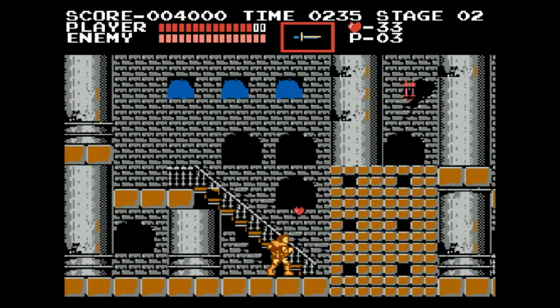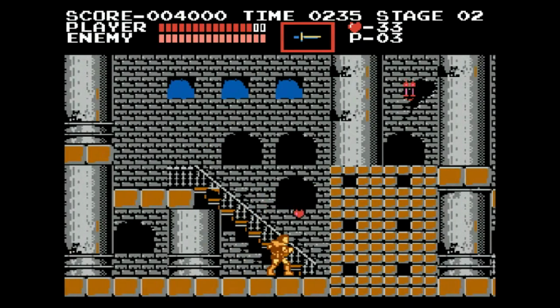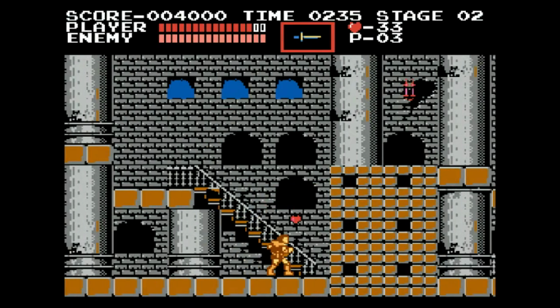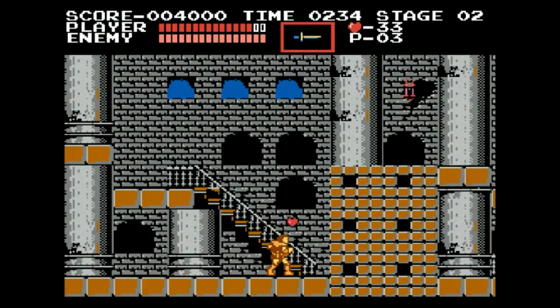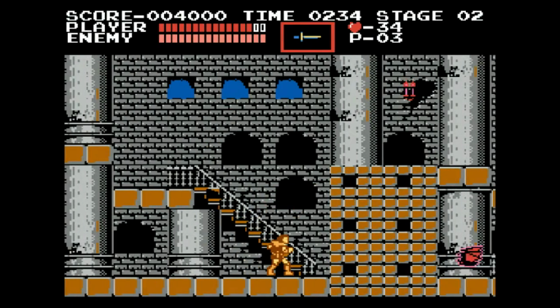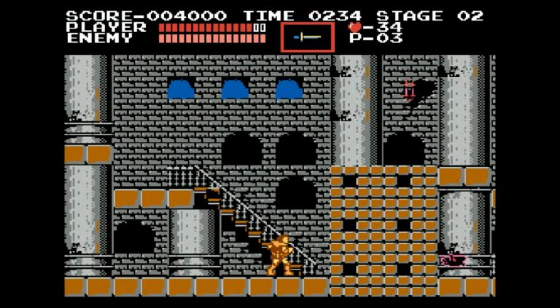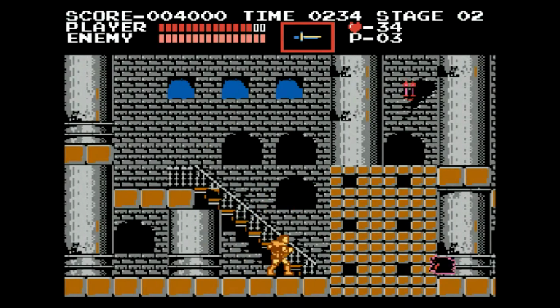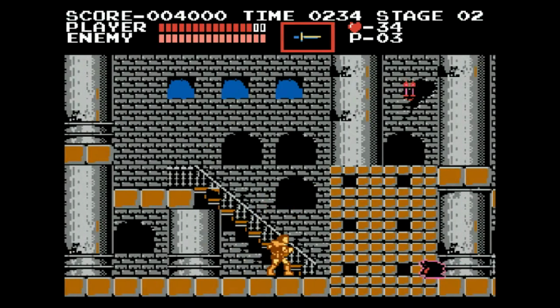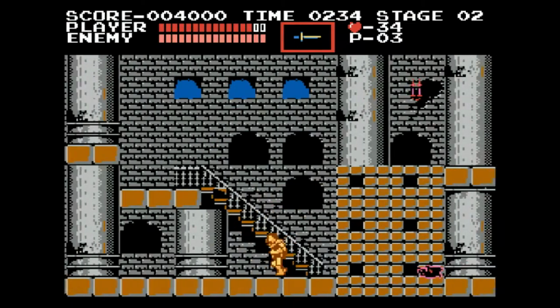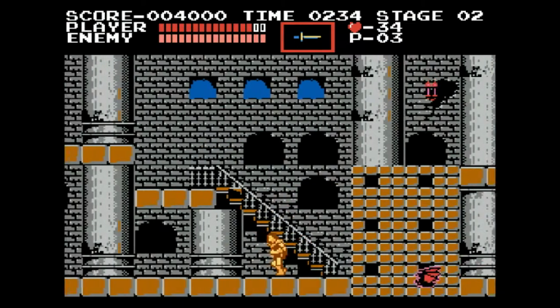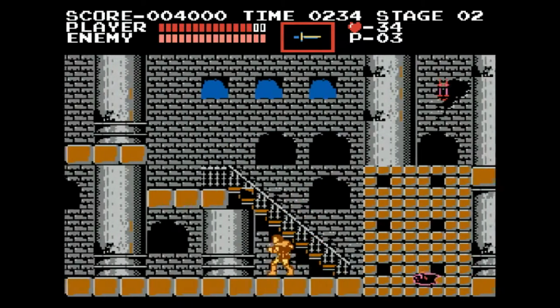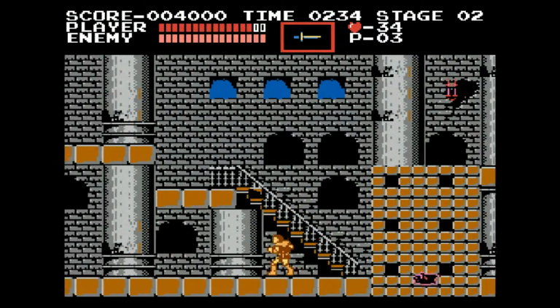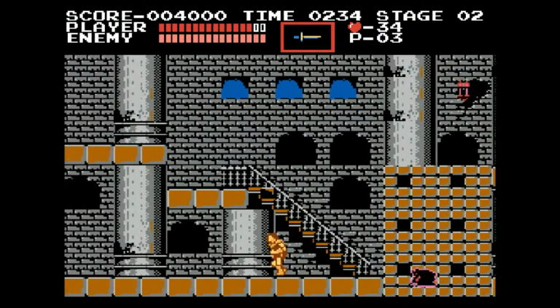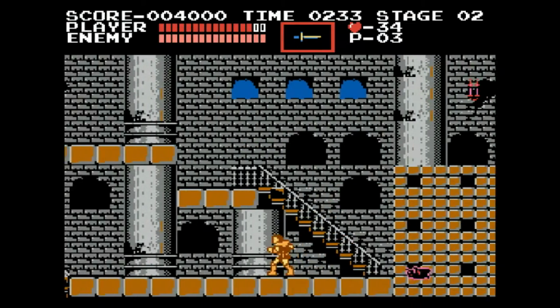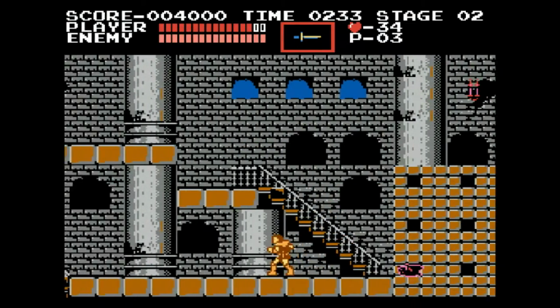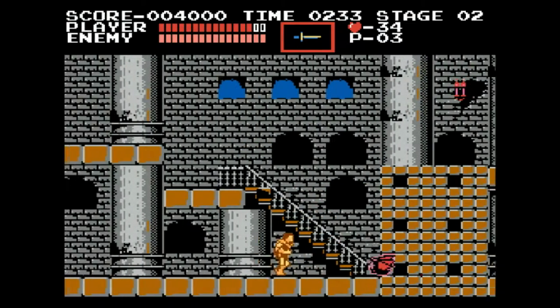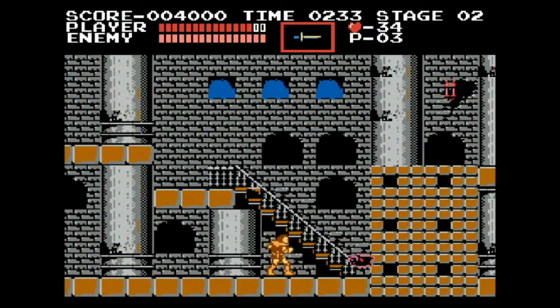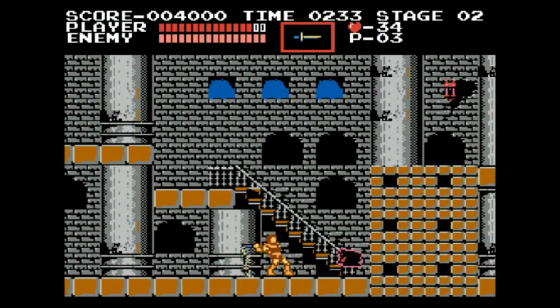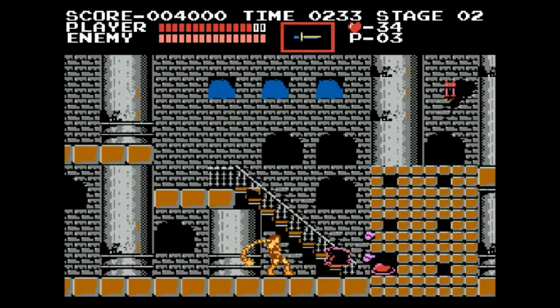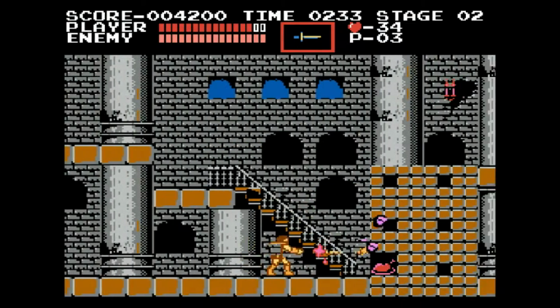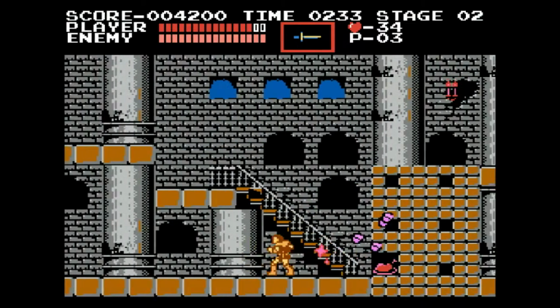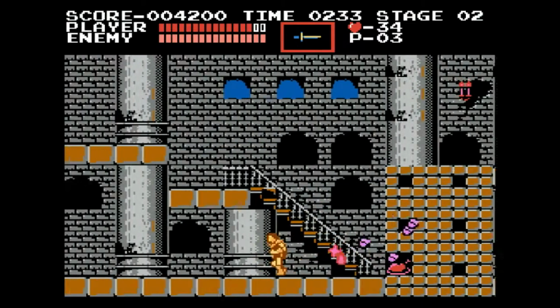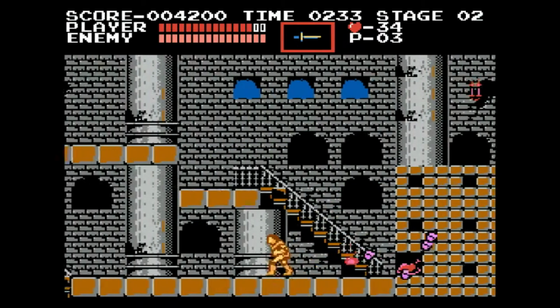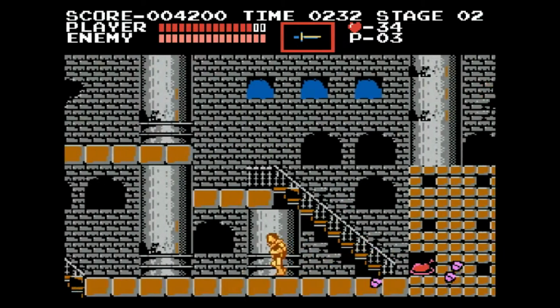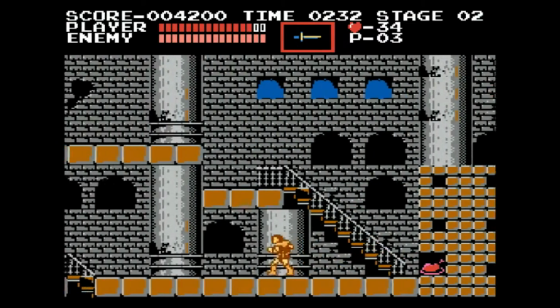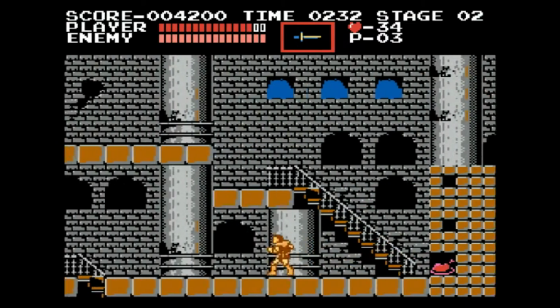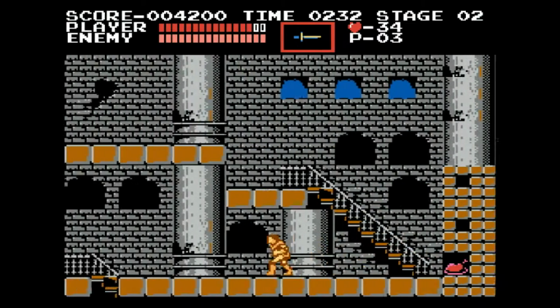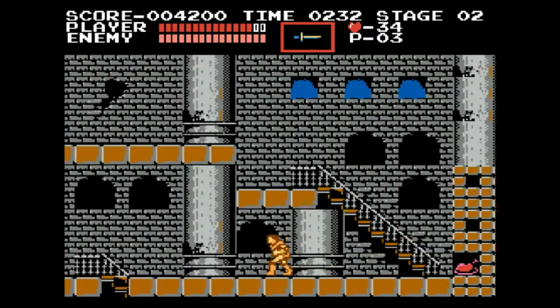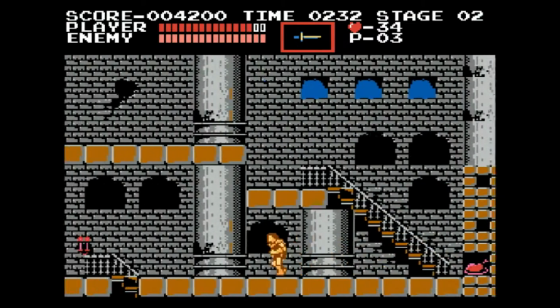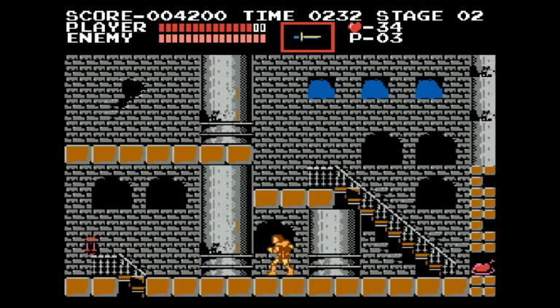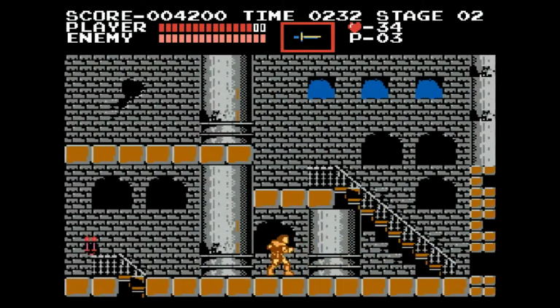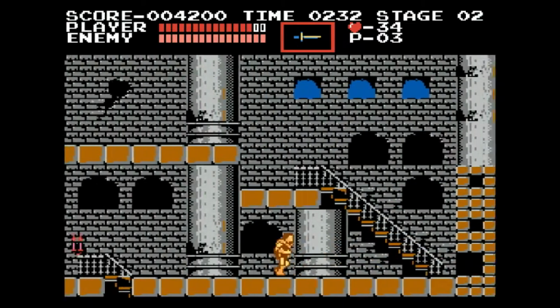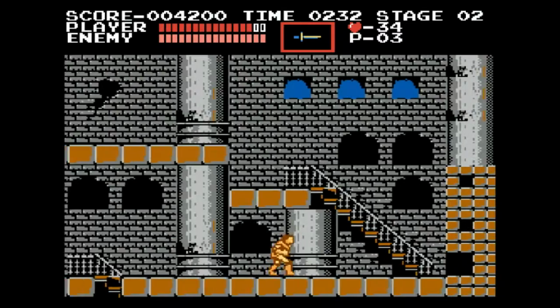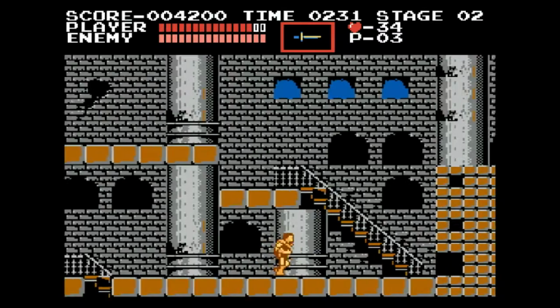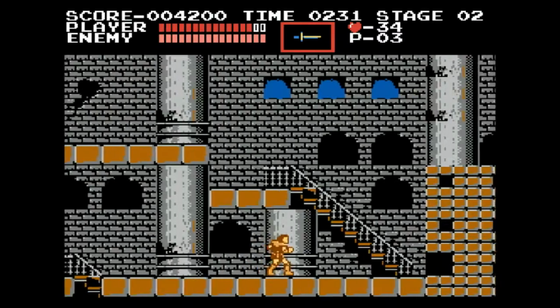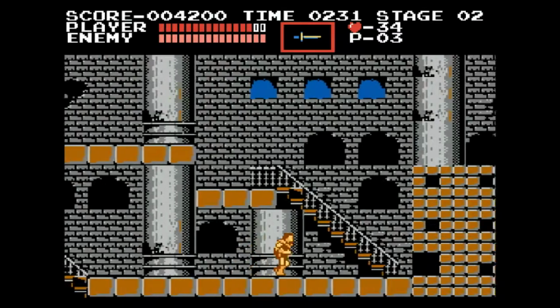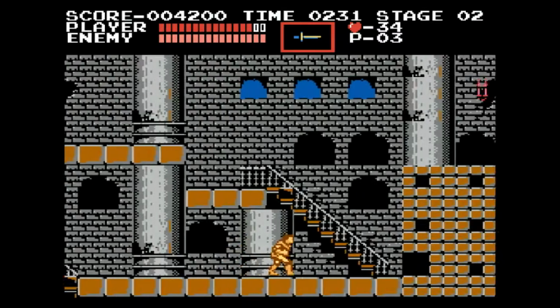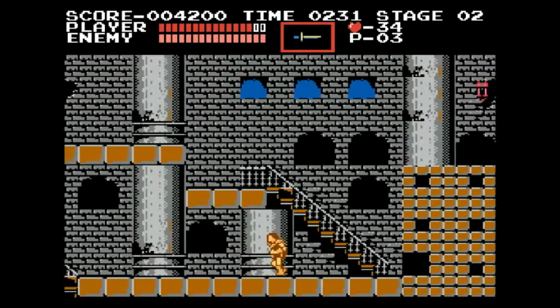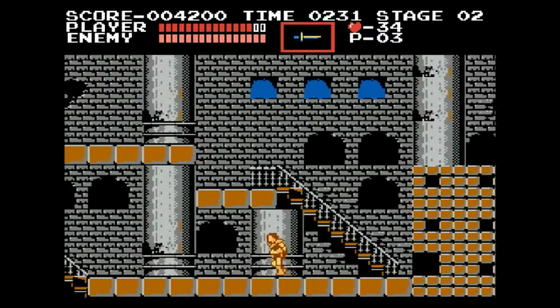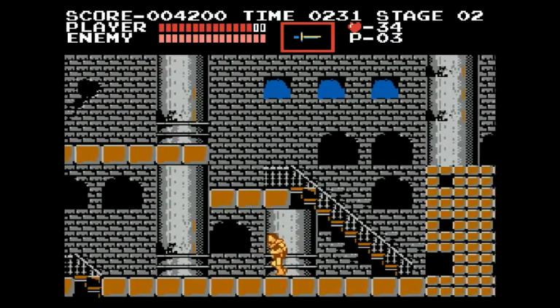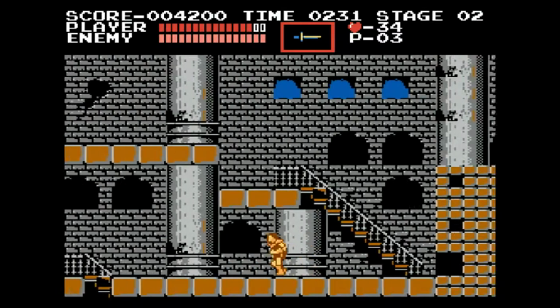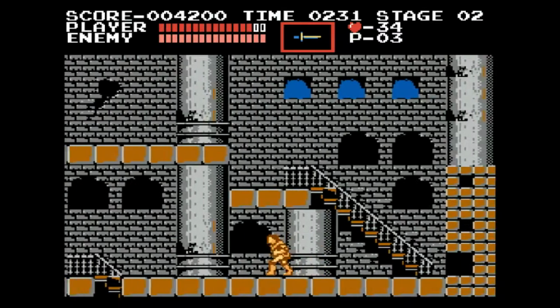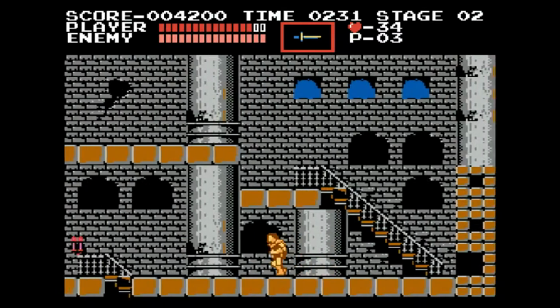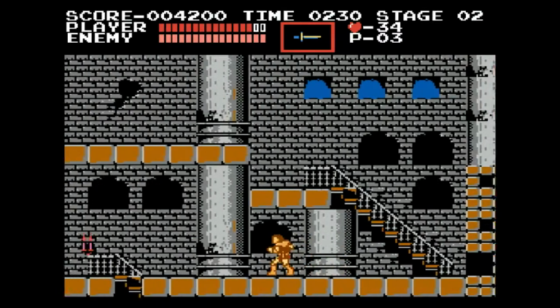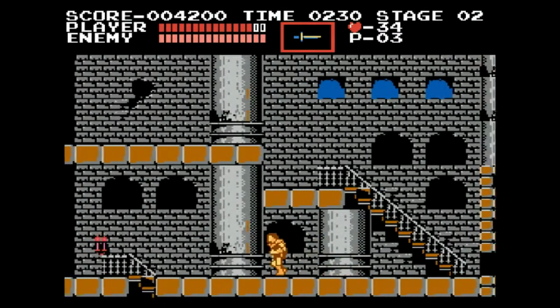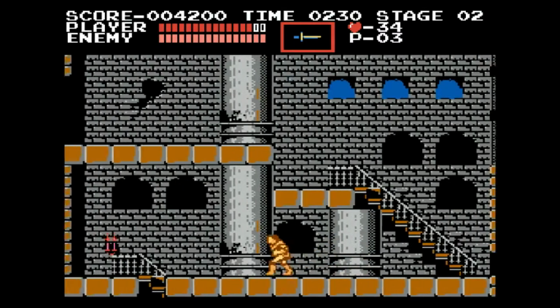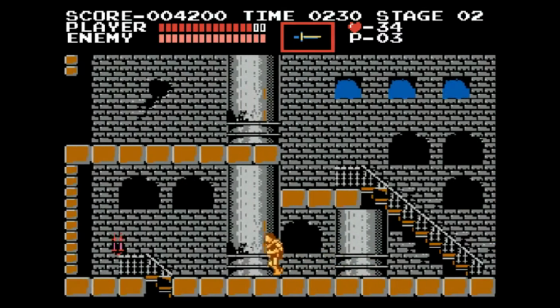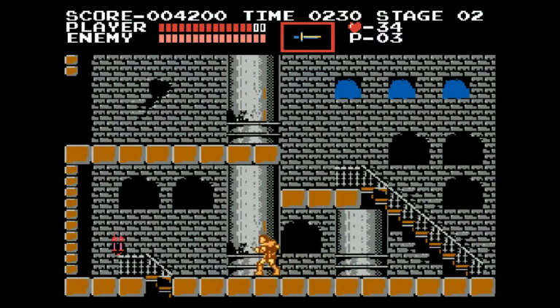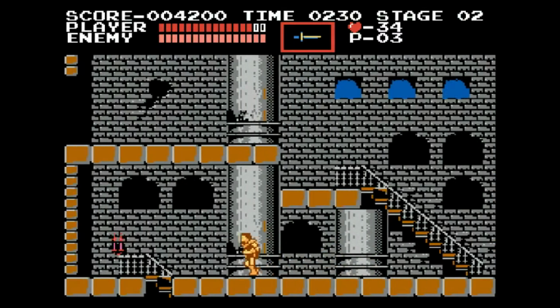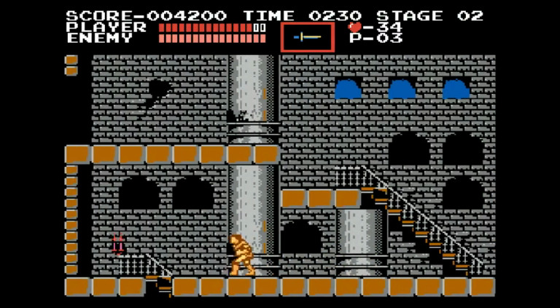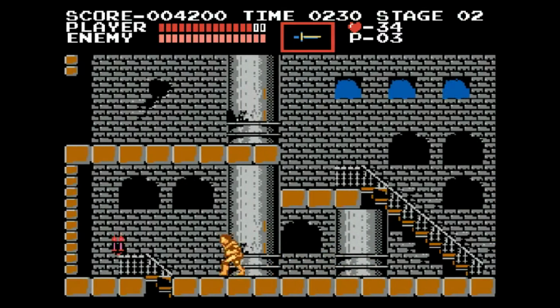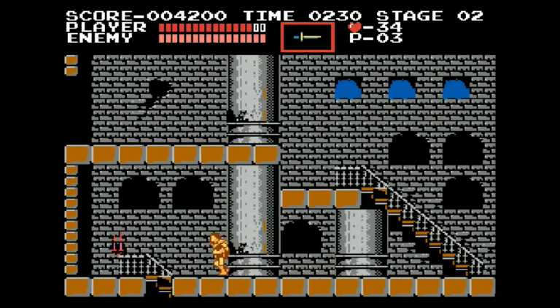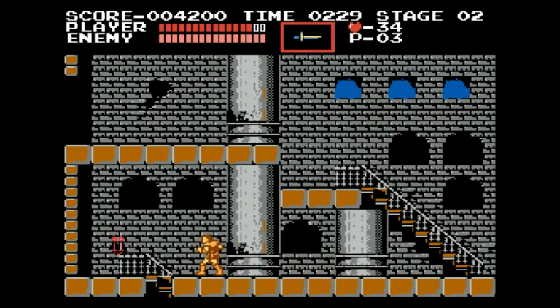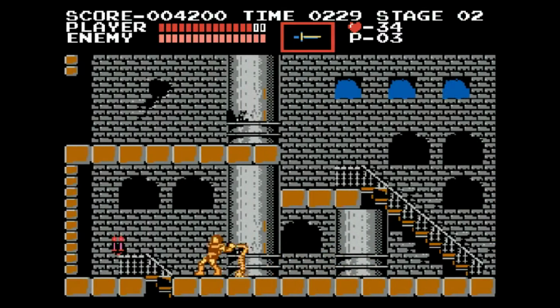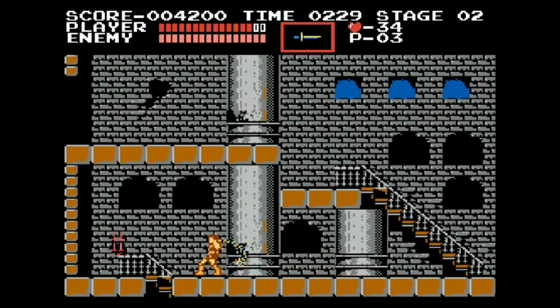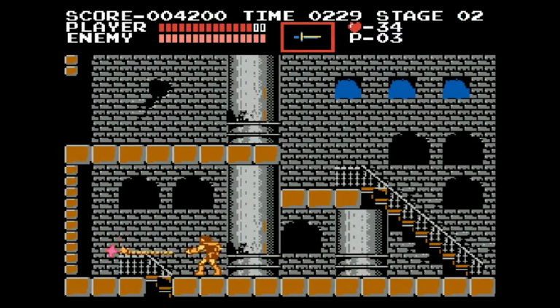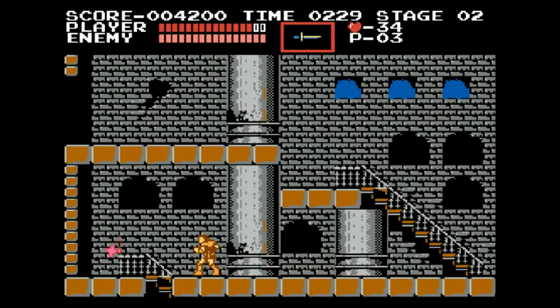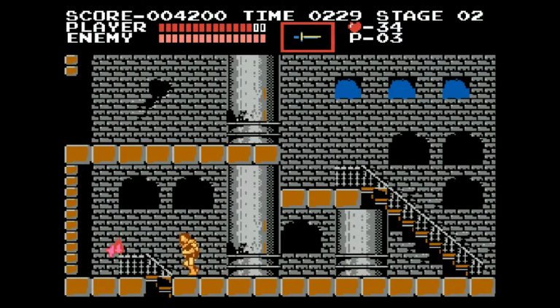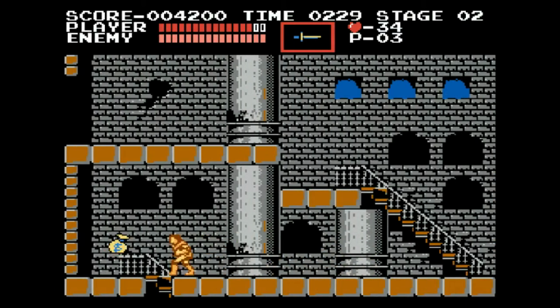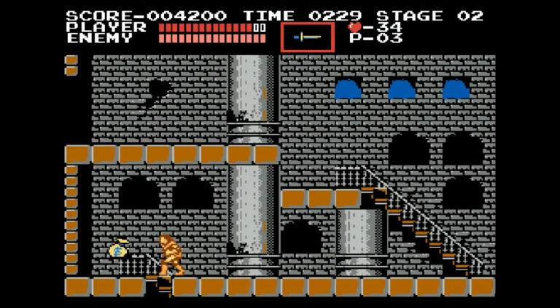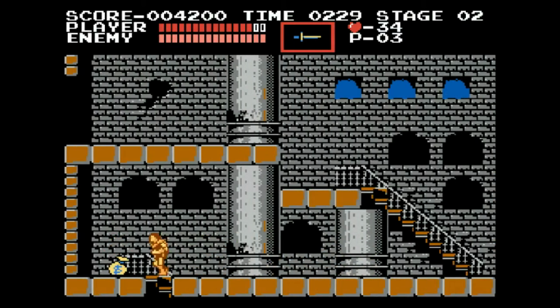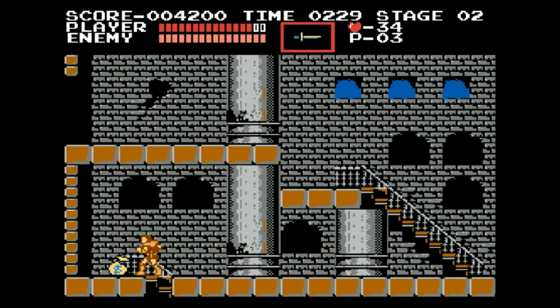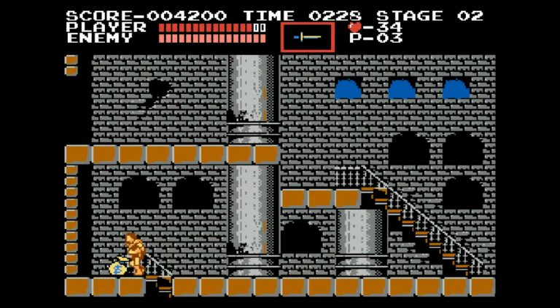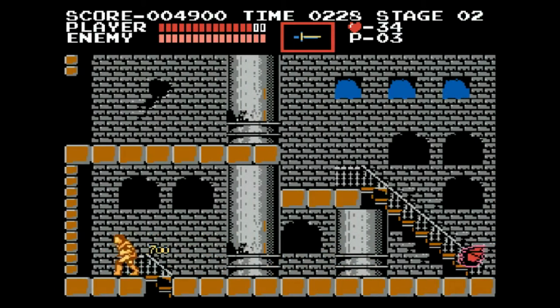Now there's a trick right there. If I jump on that bat, I can actually get knocked onto that platform up there without having to go underground.